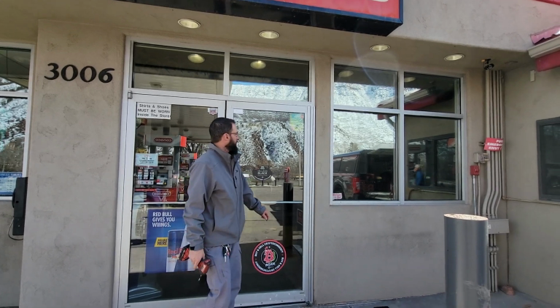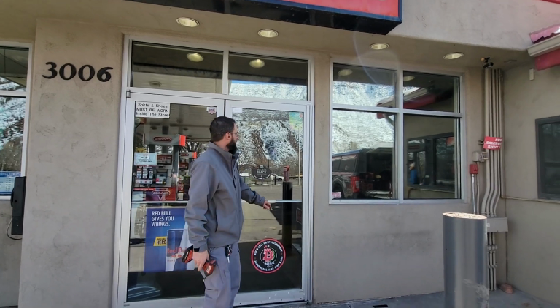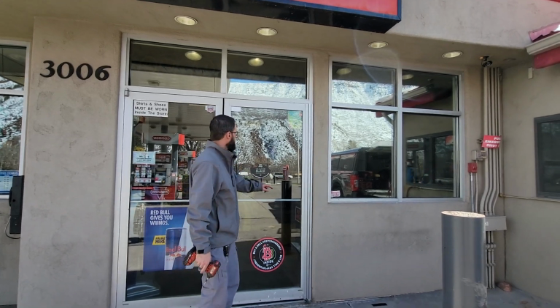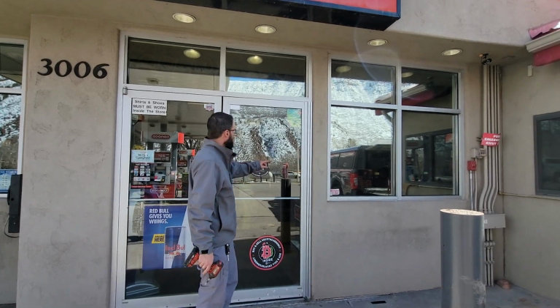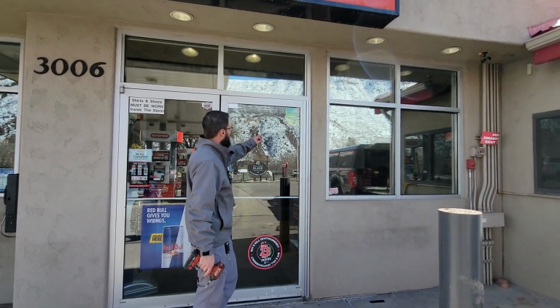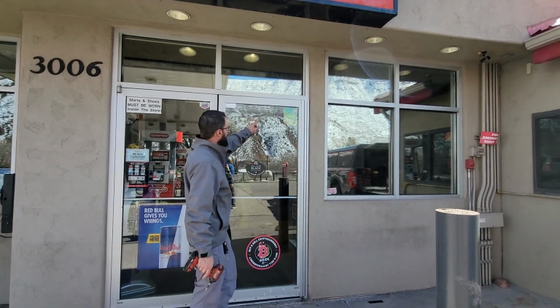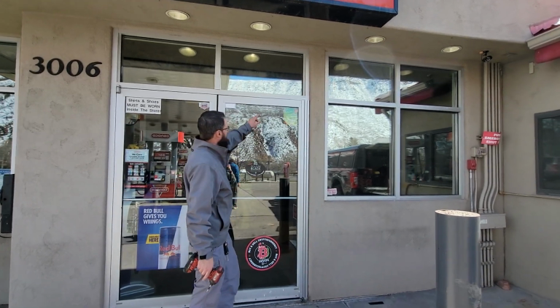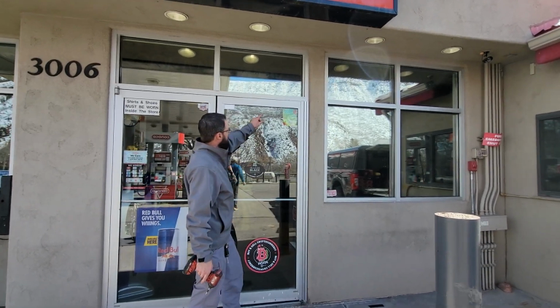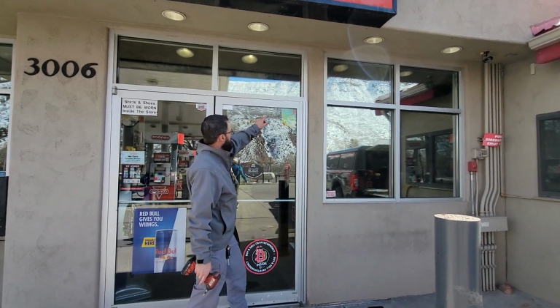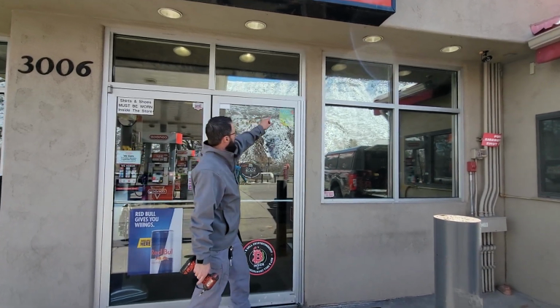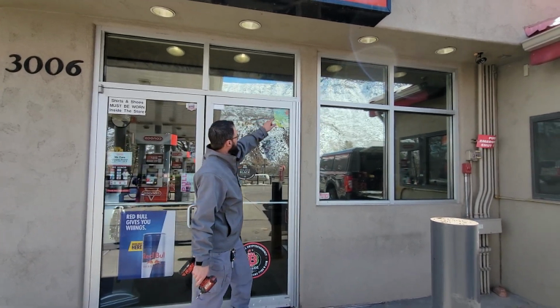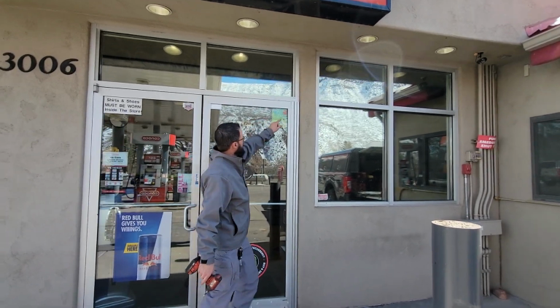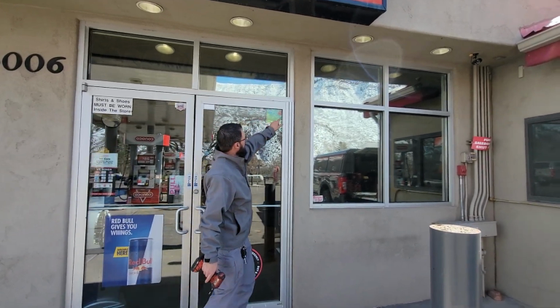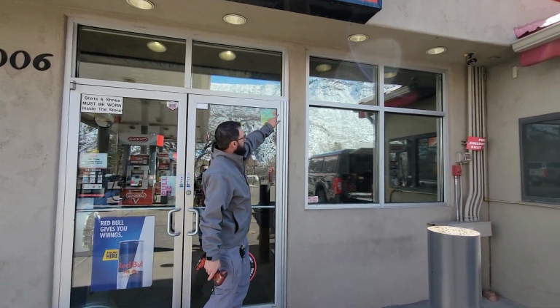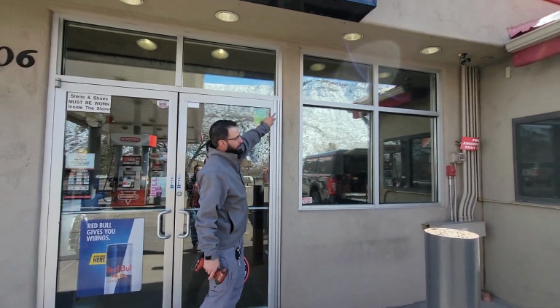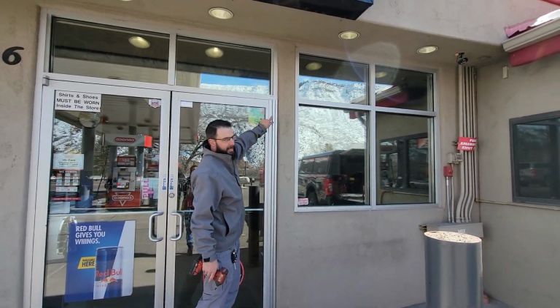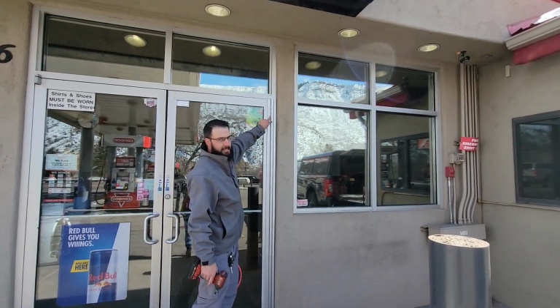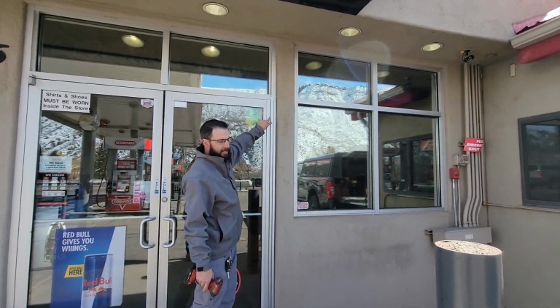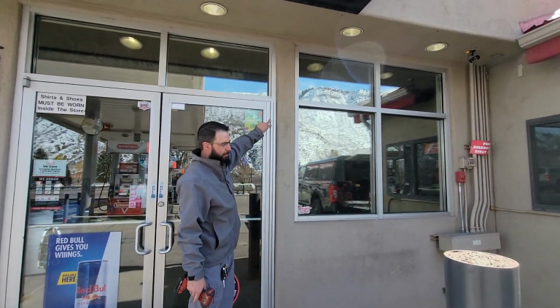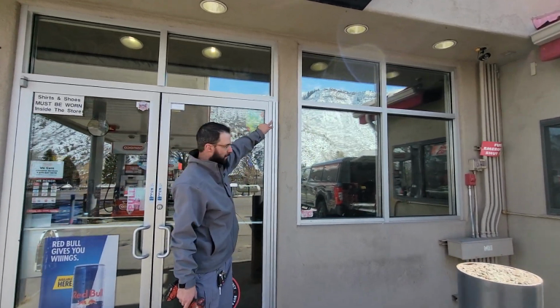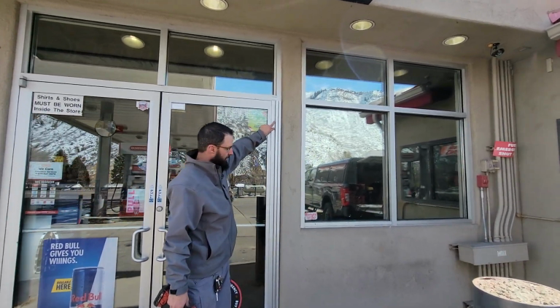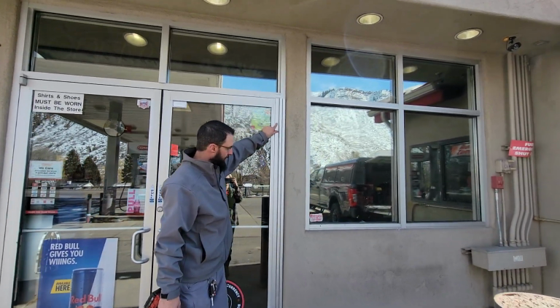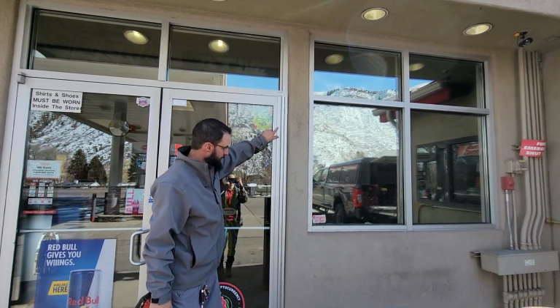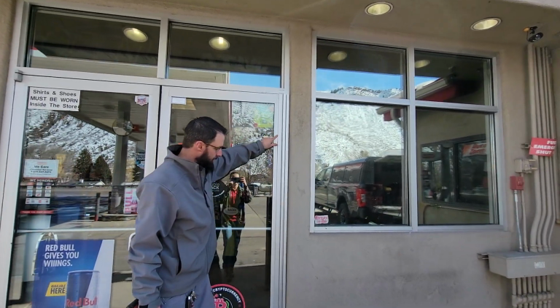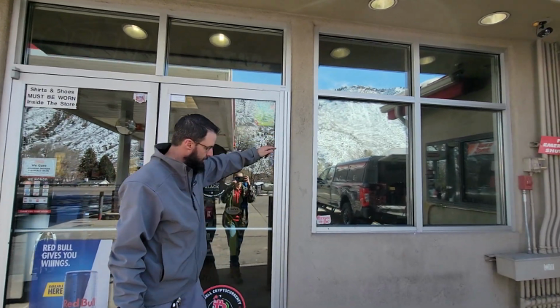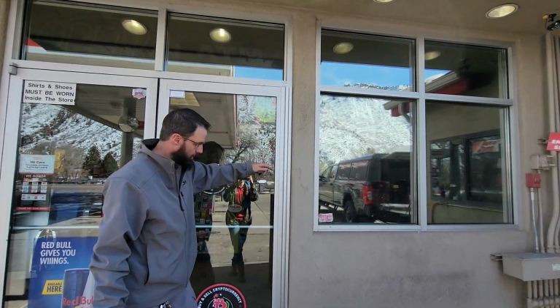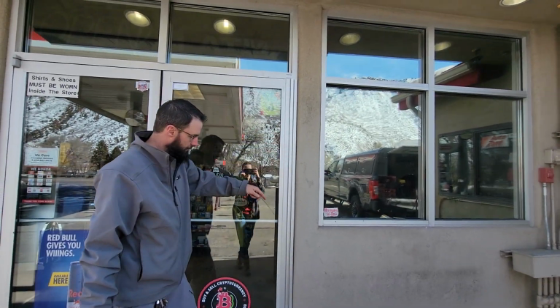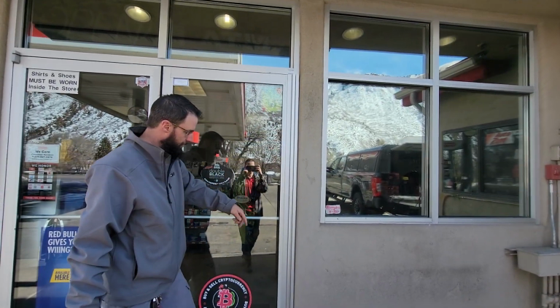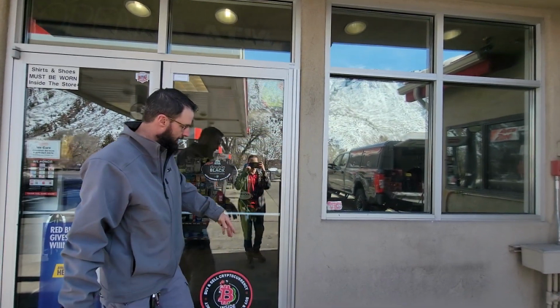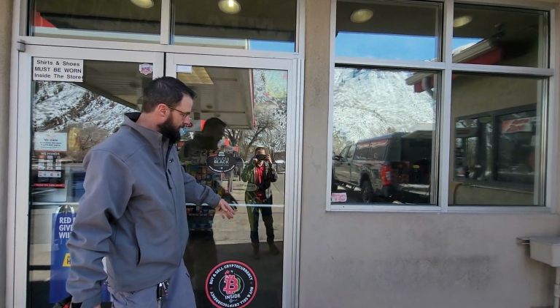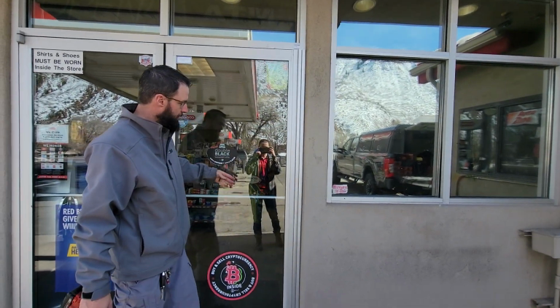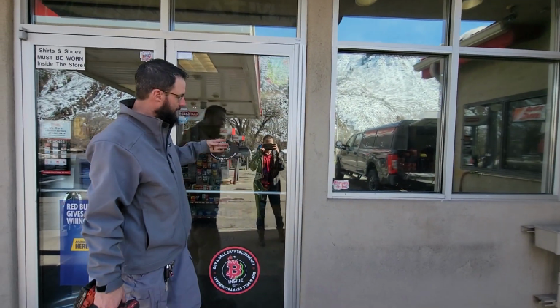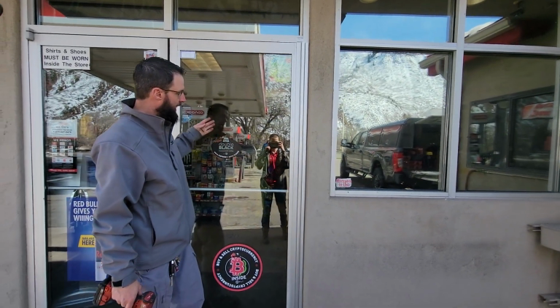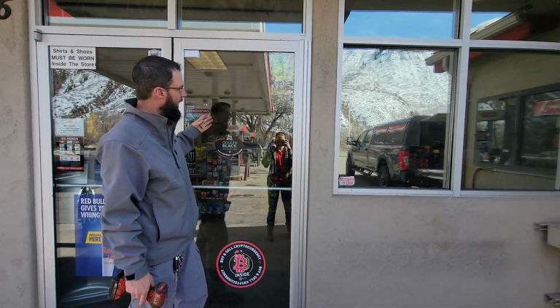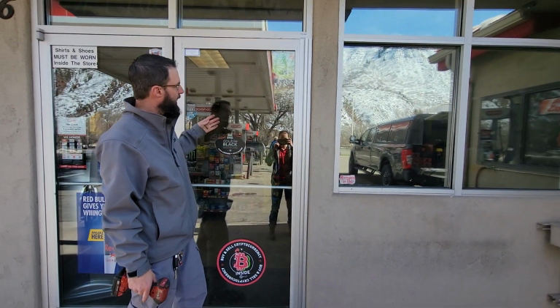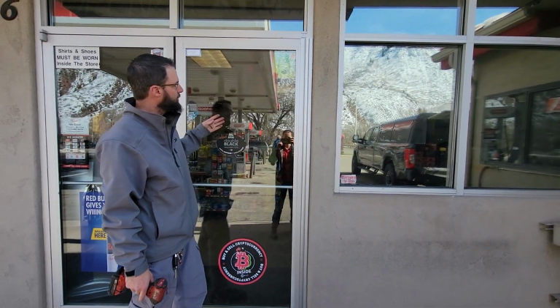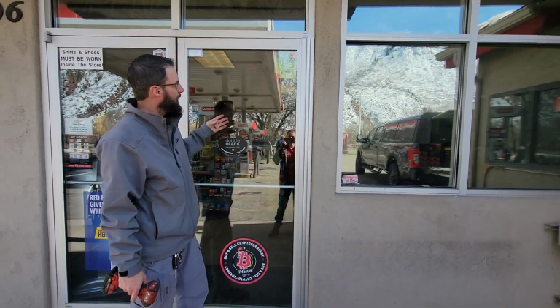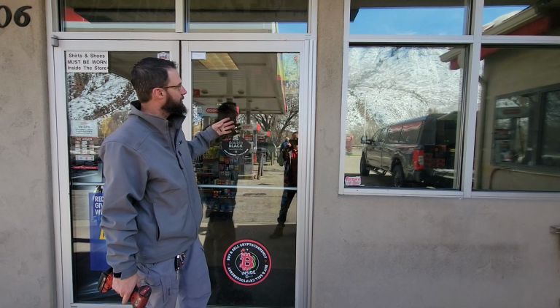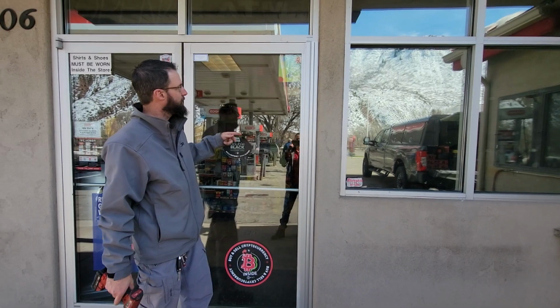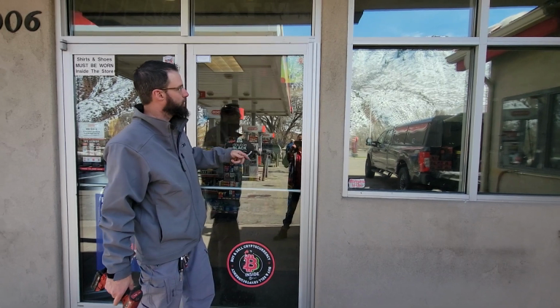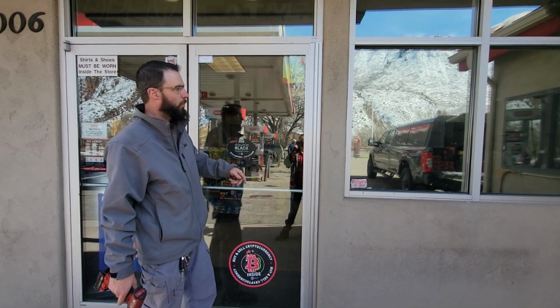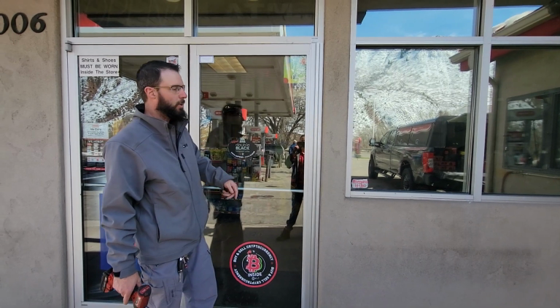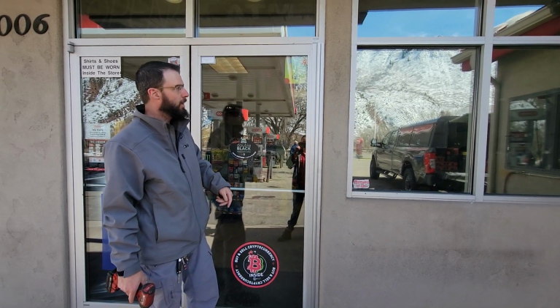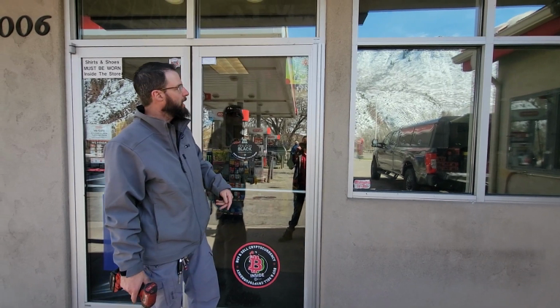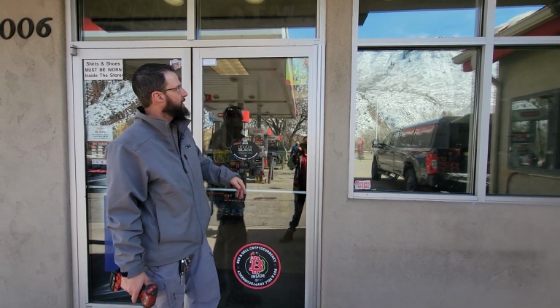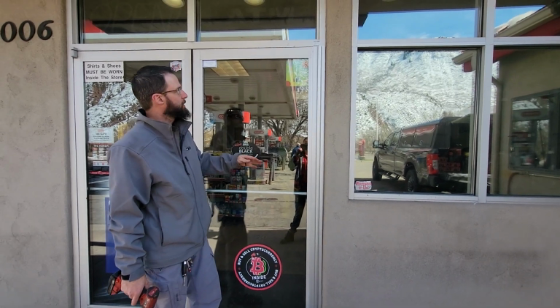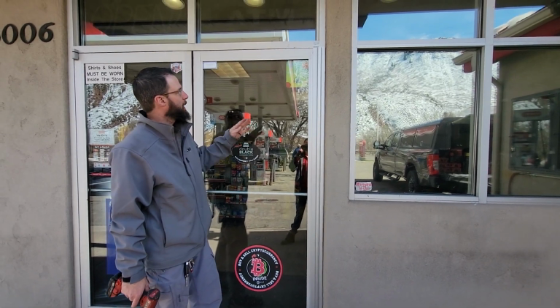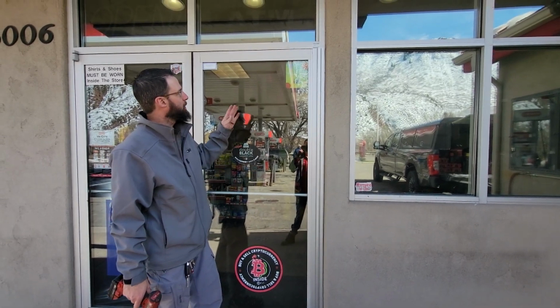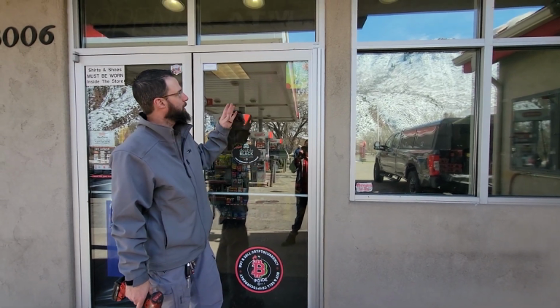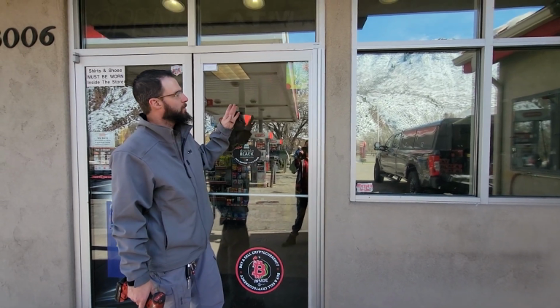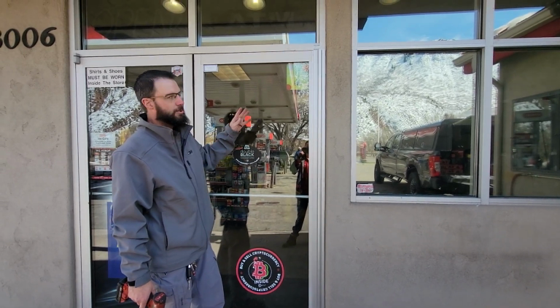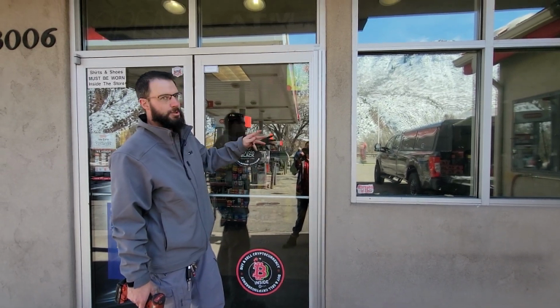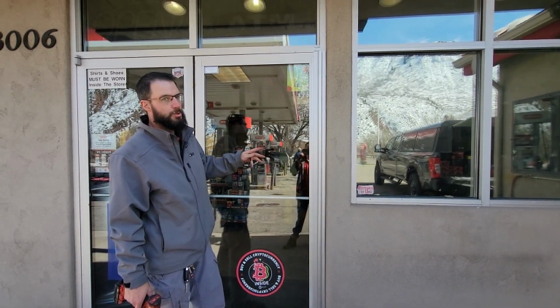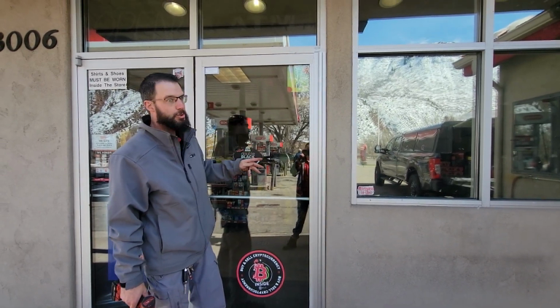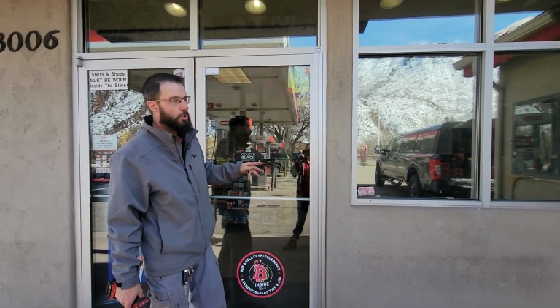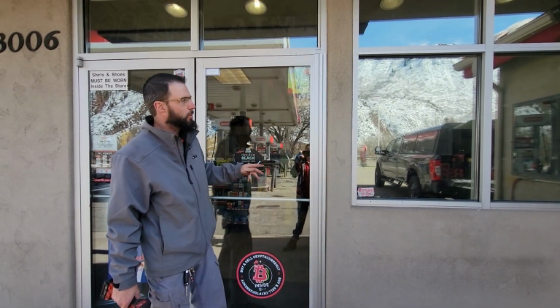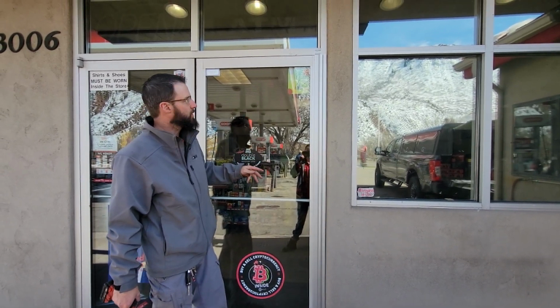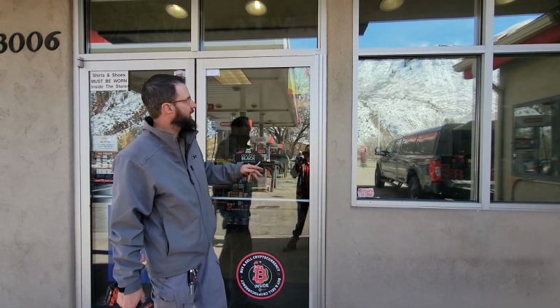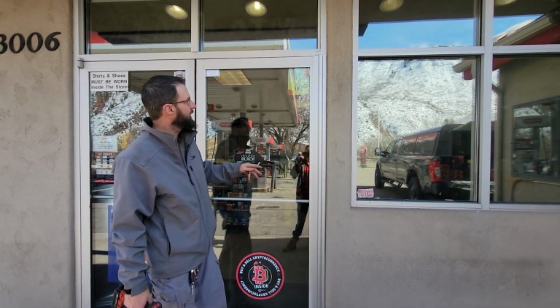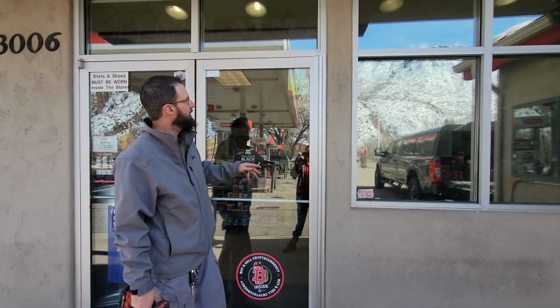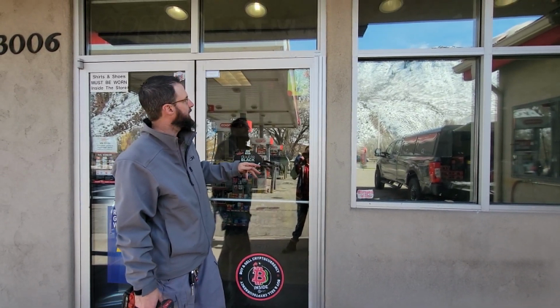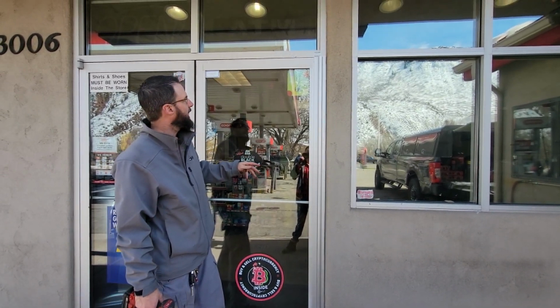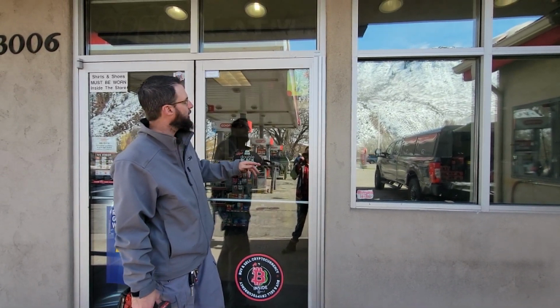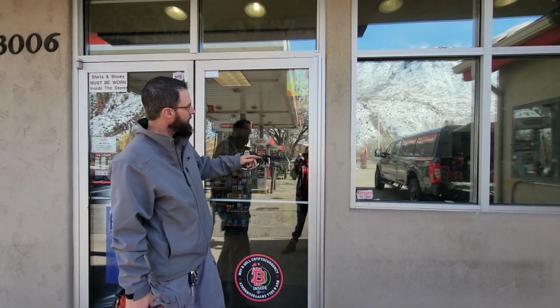This is Wade here with Trent County Locksmith. We just replaced these pivot hinges on a very, very high traffic door. This is probably one of the most used doors in town.